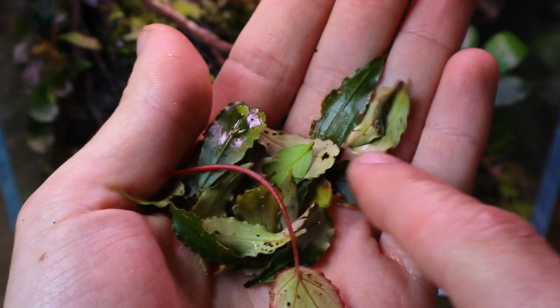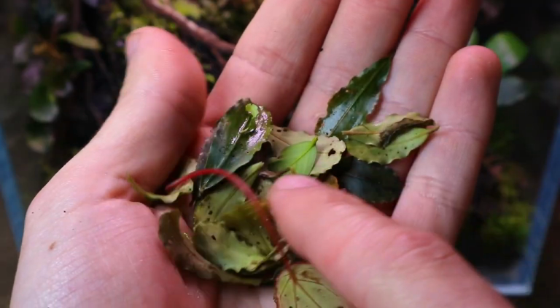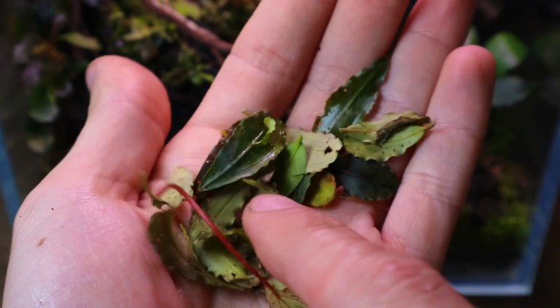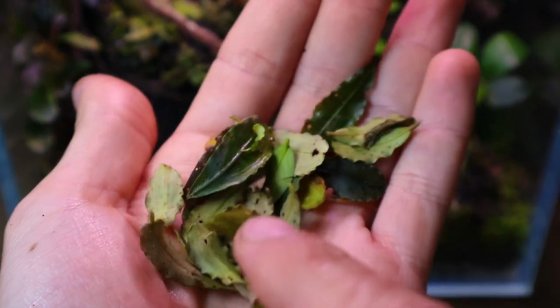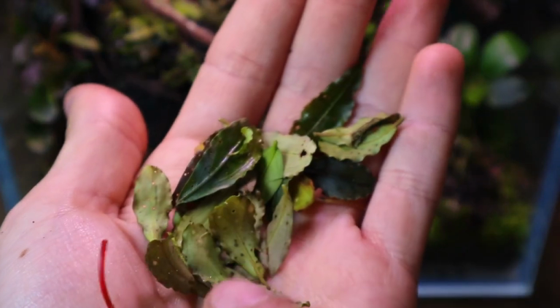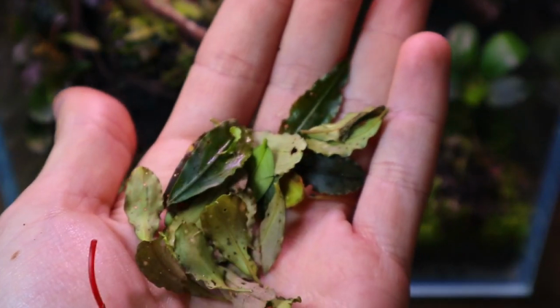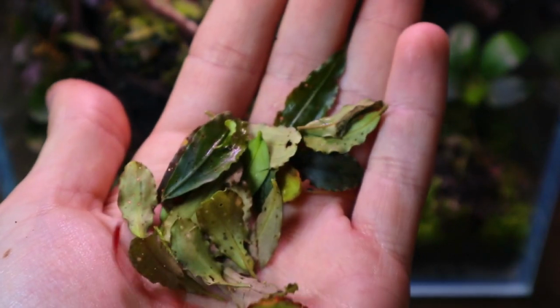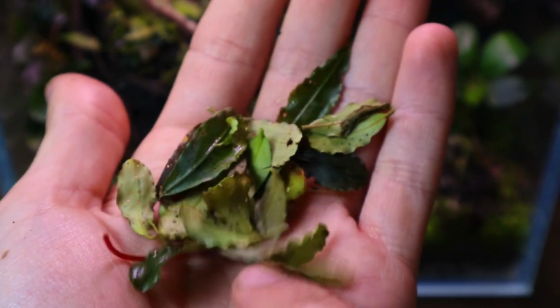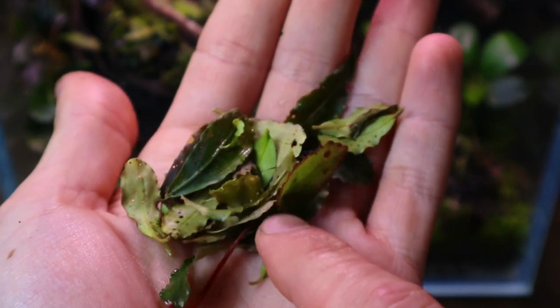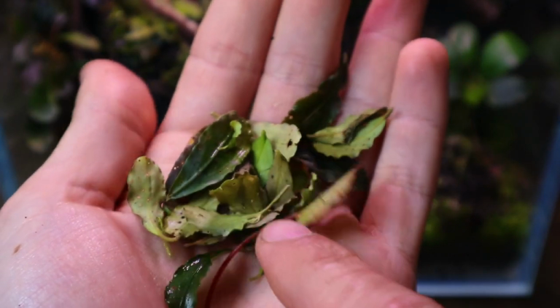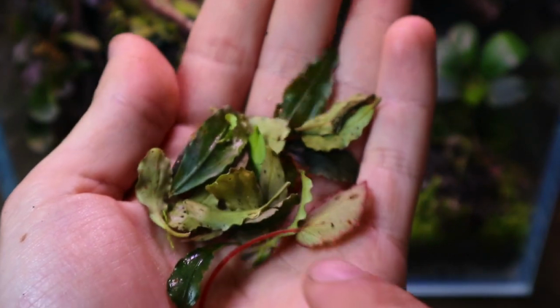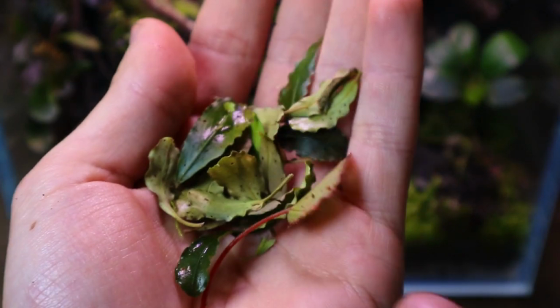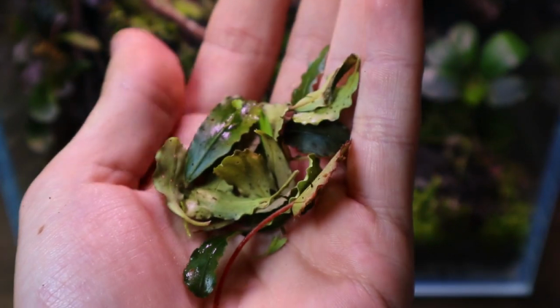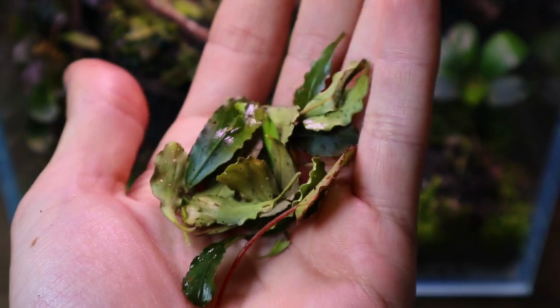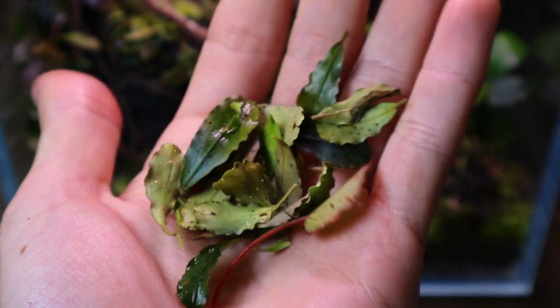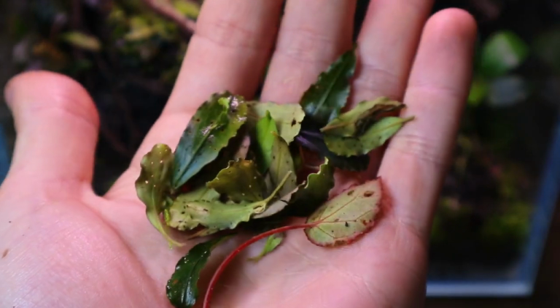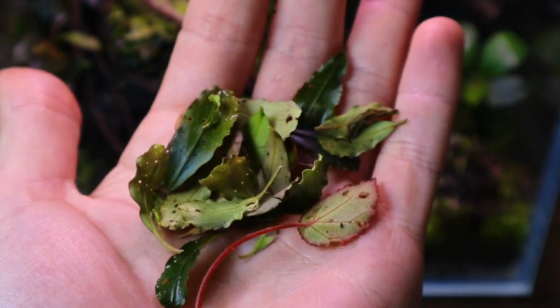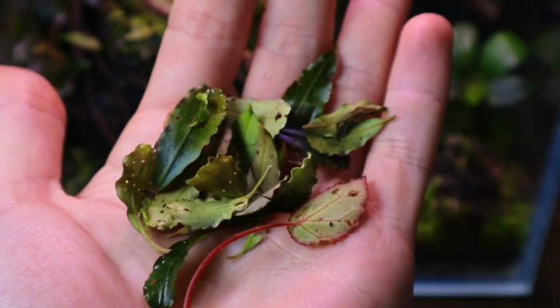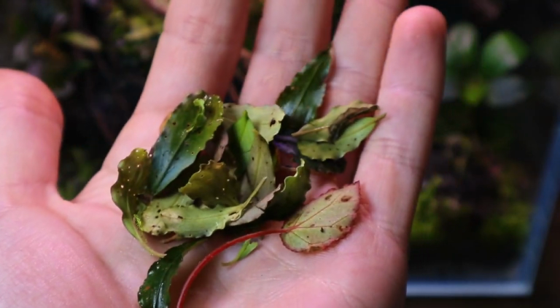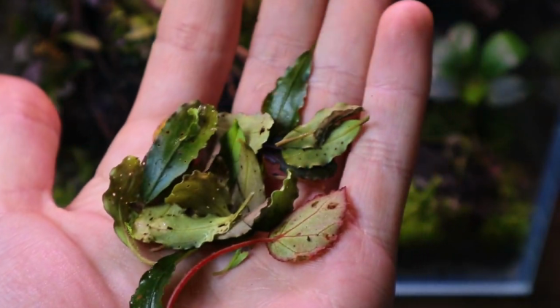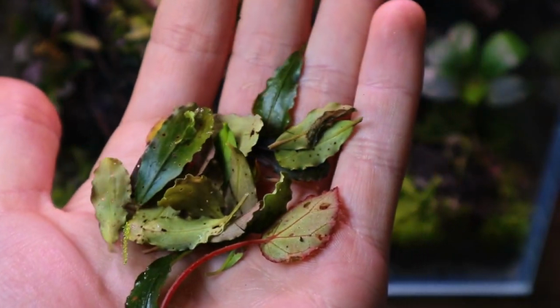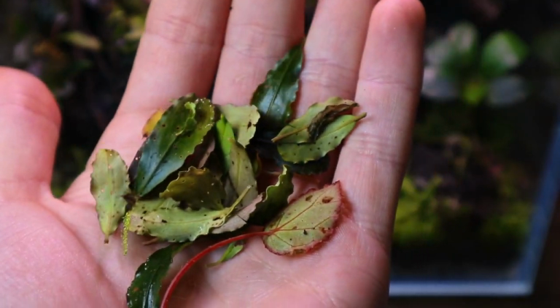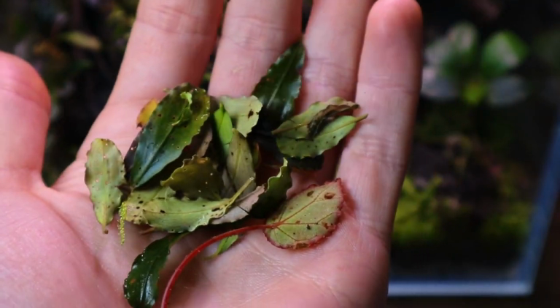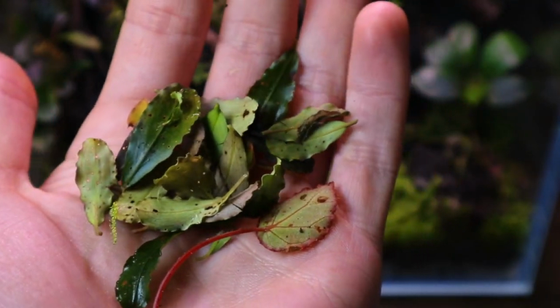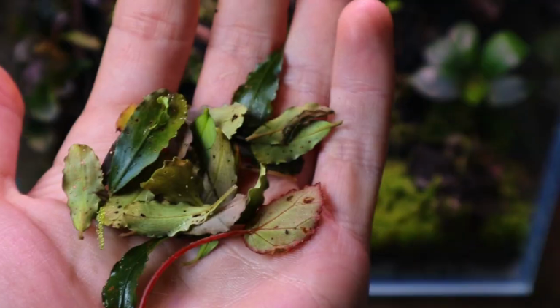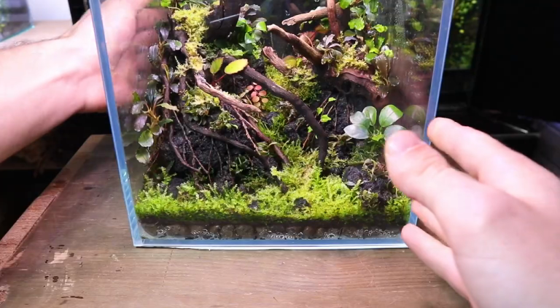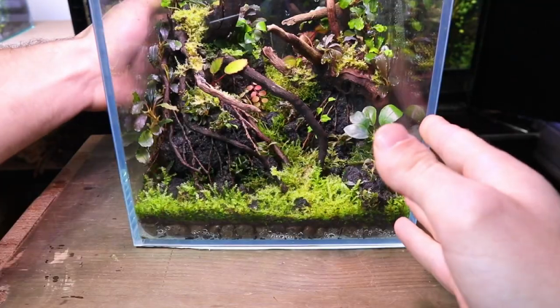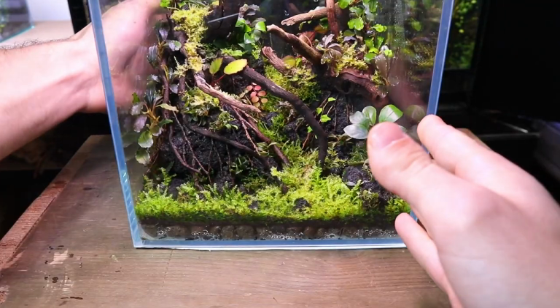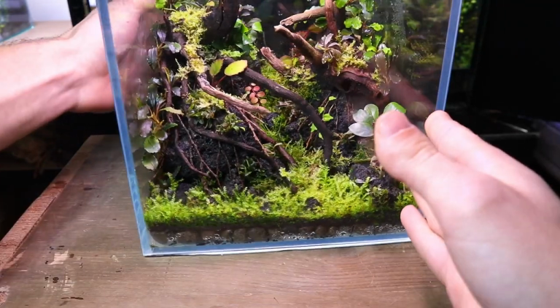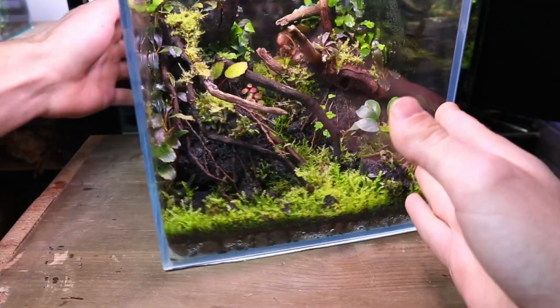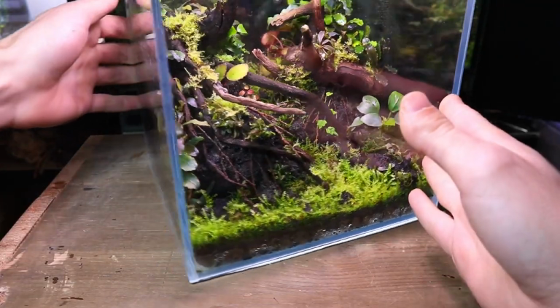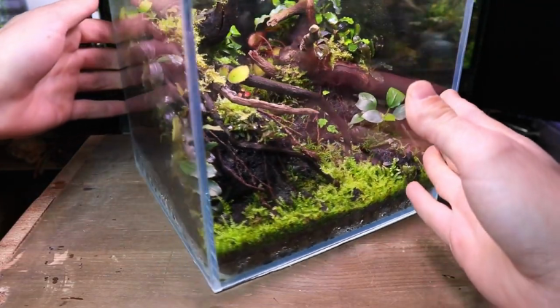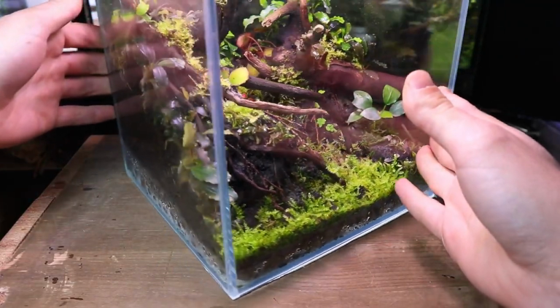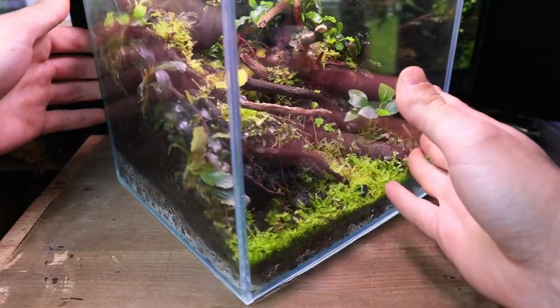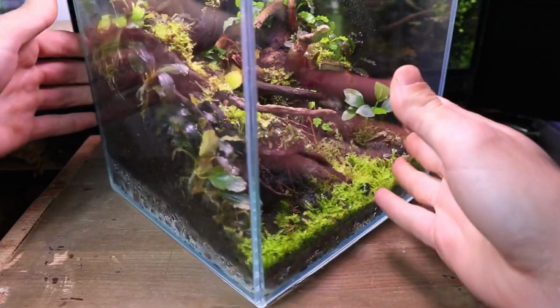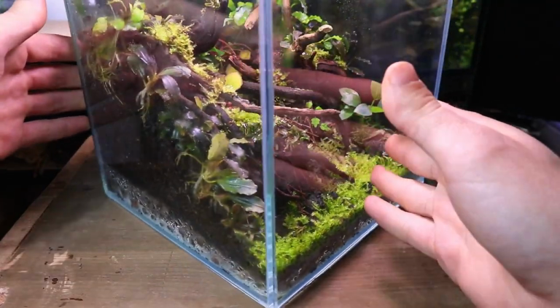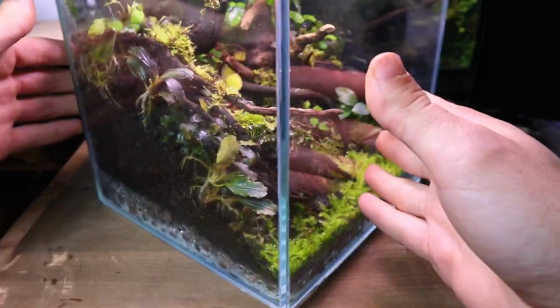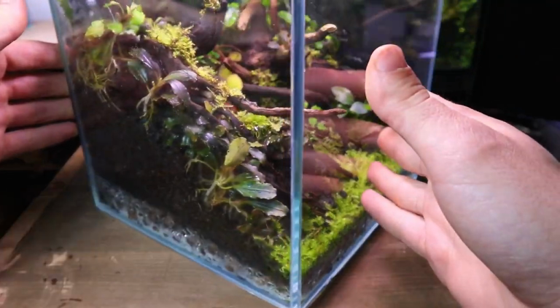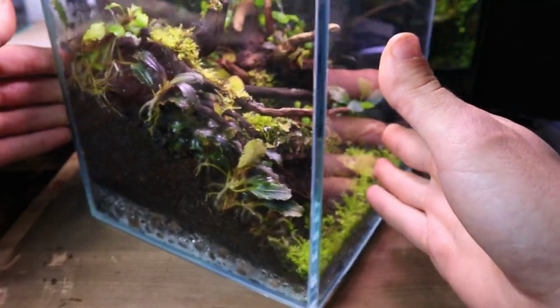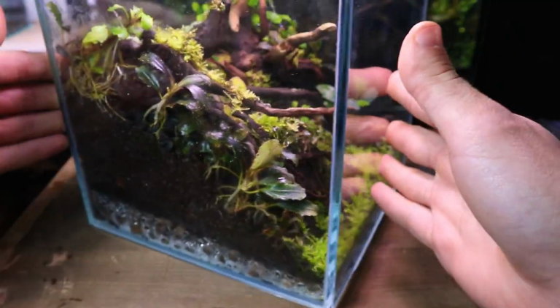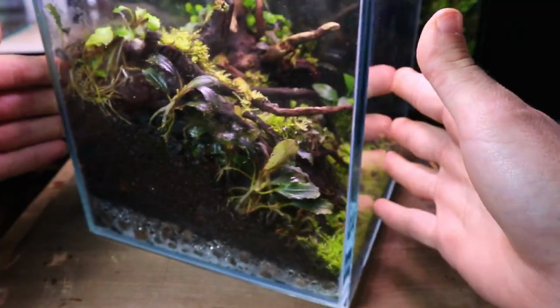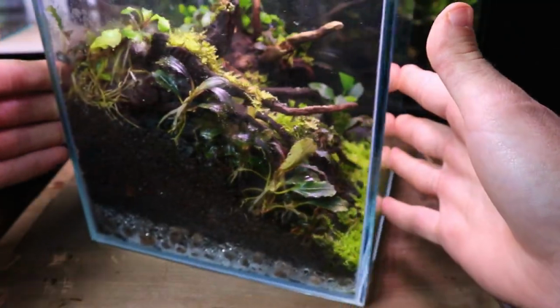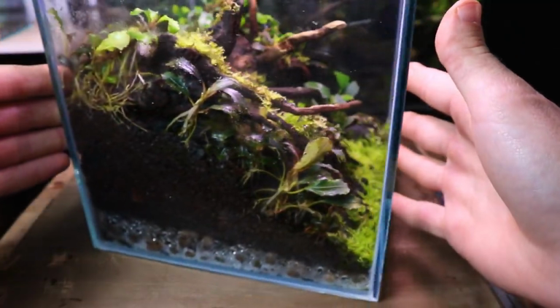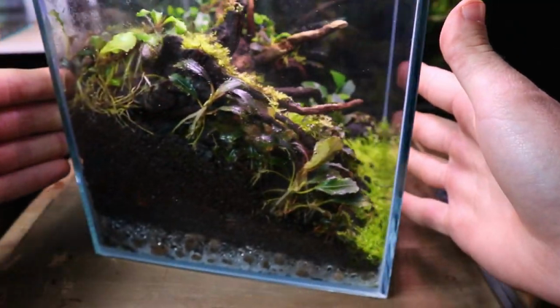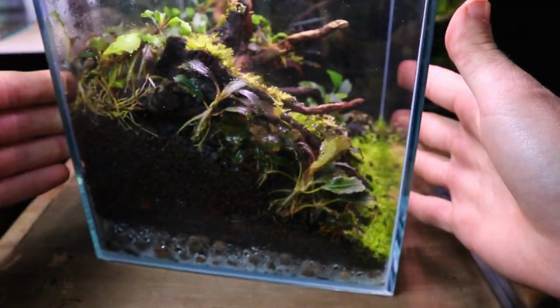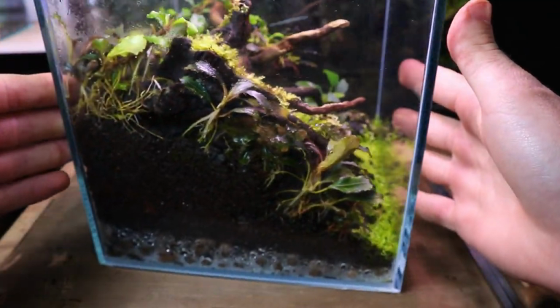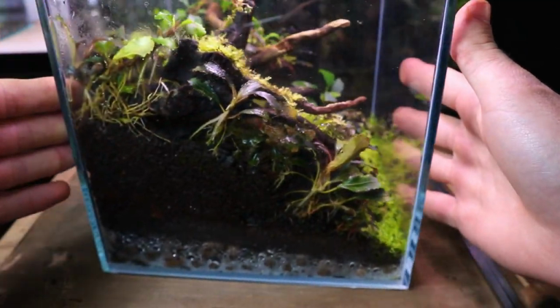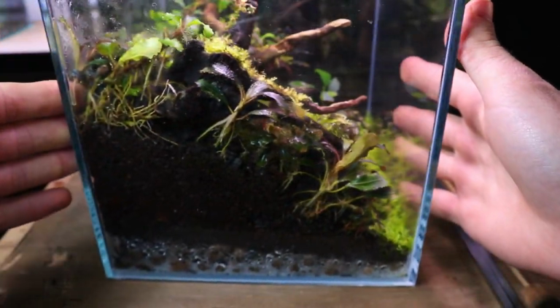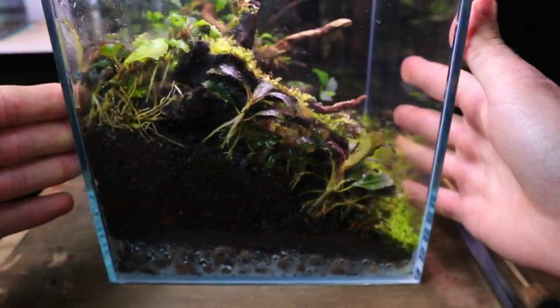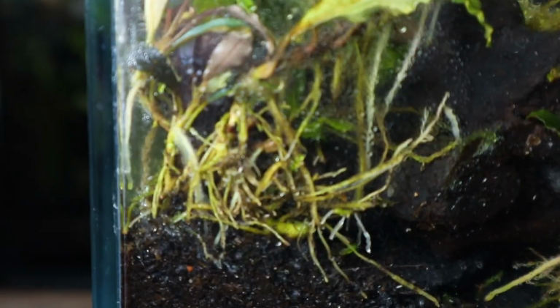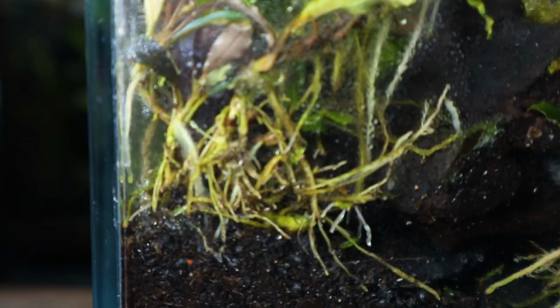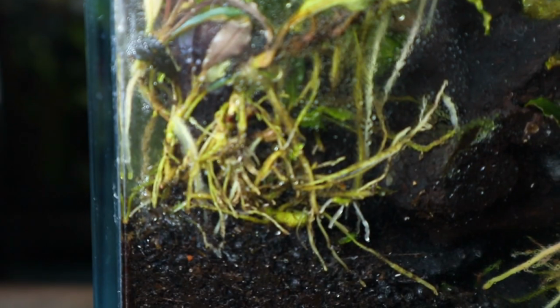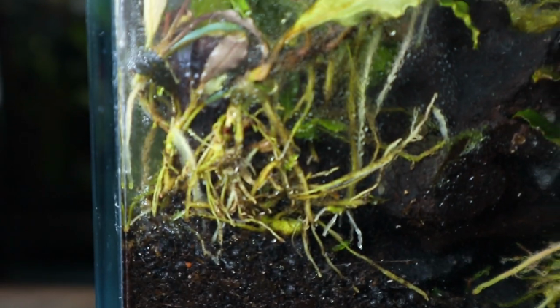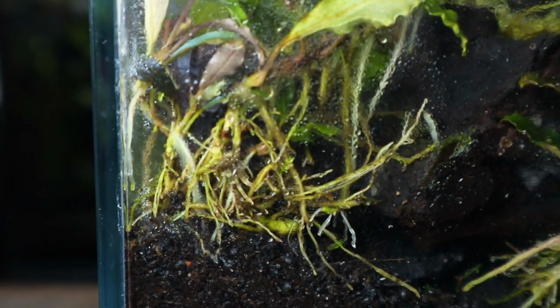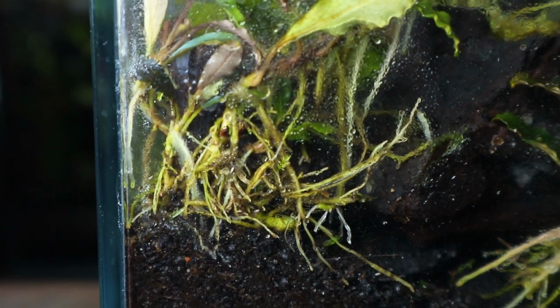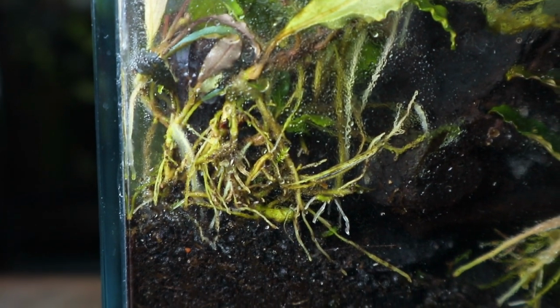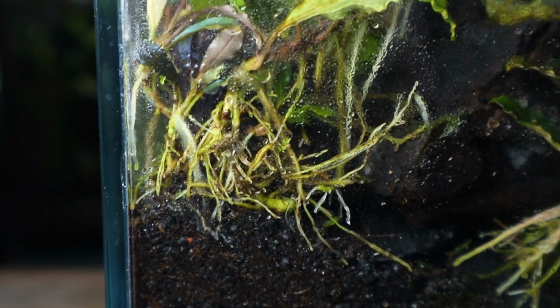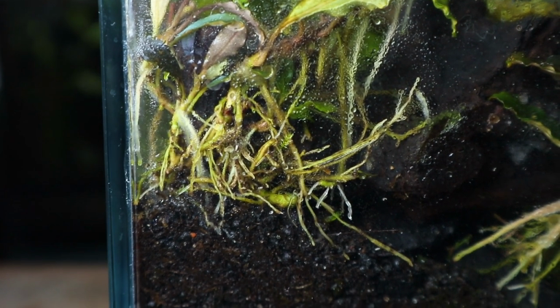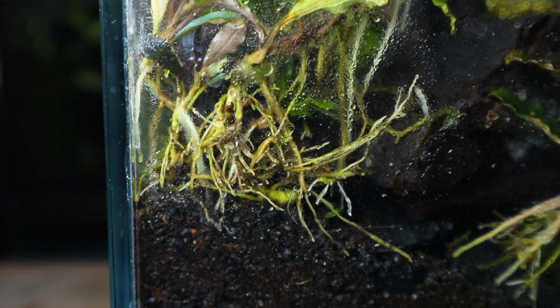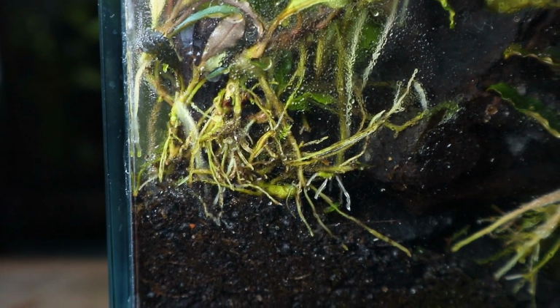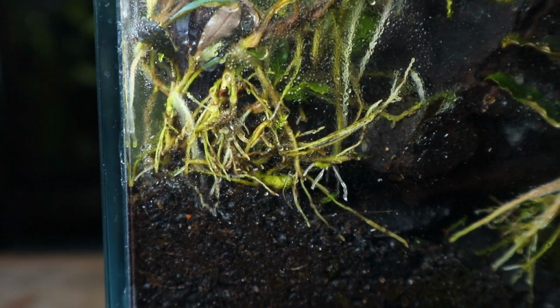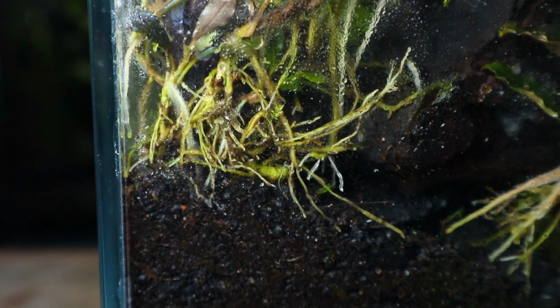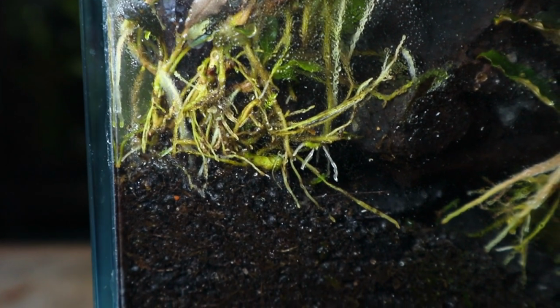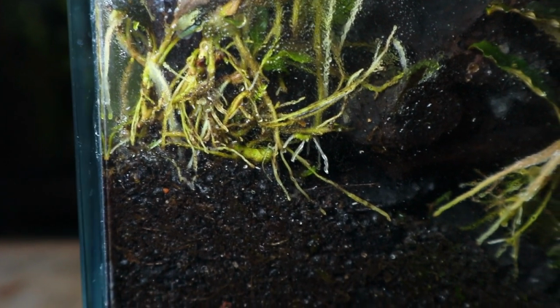Here's all the leaves that I cut off. As you can see most of the plants have shot out new roots and they have found their way down to the substrate.